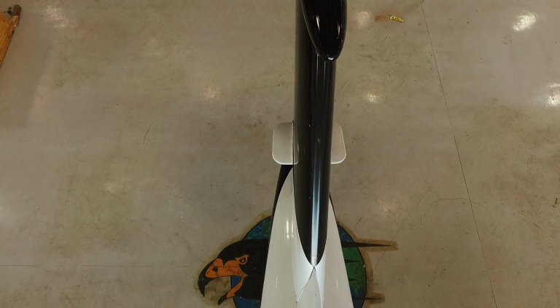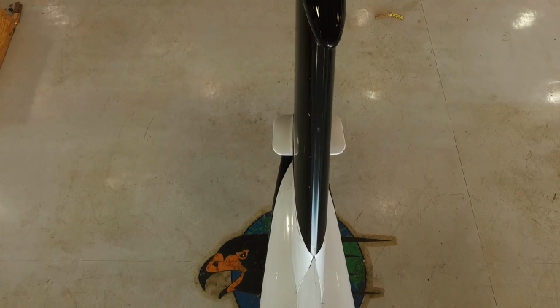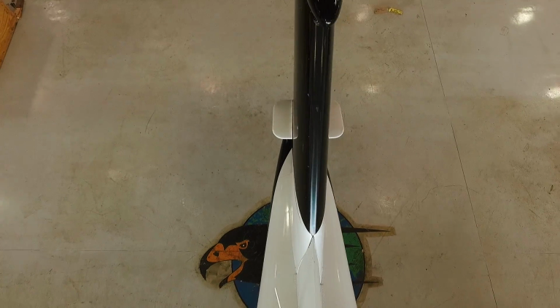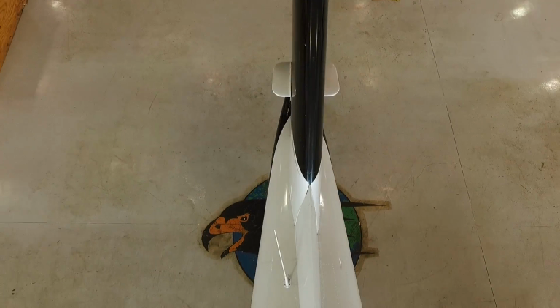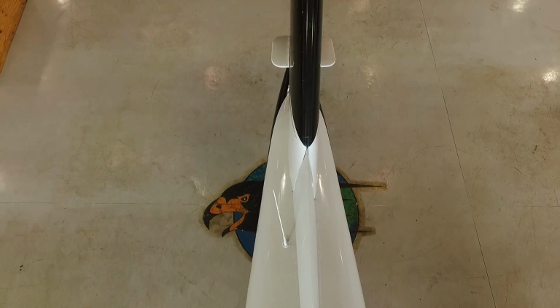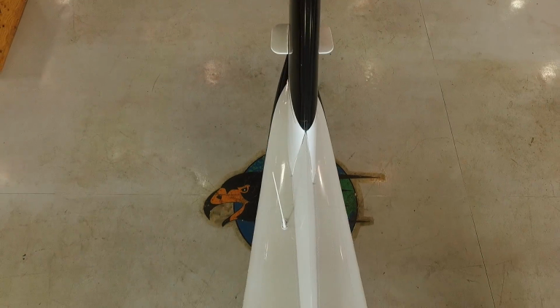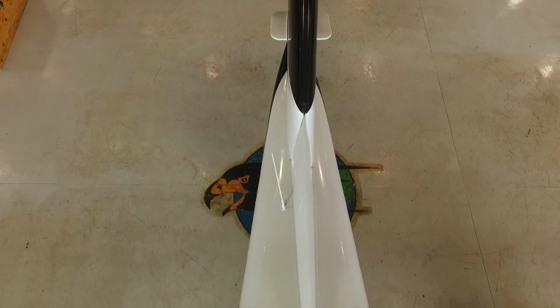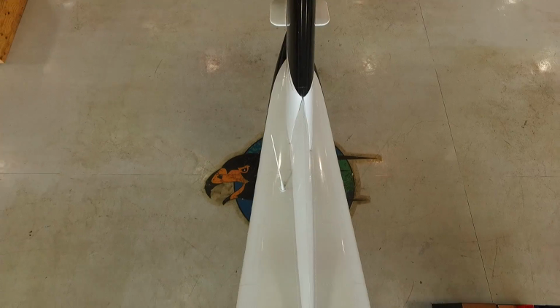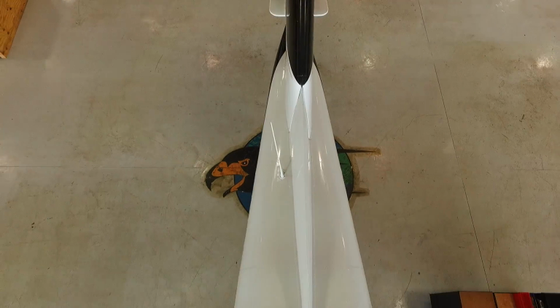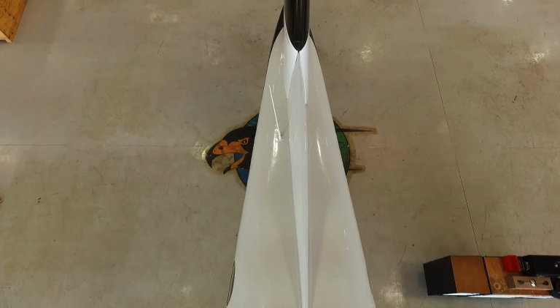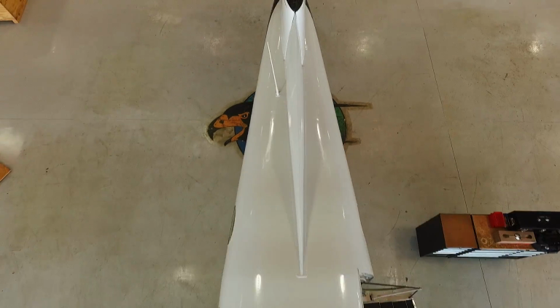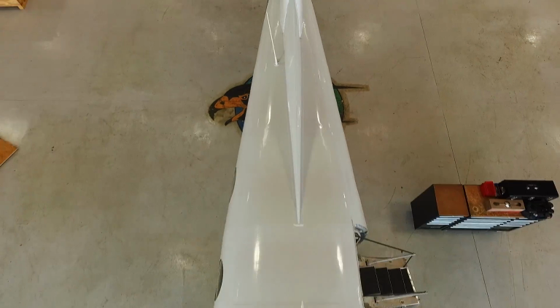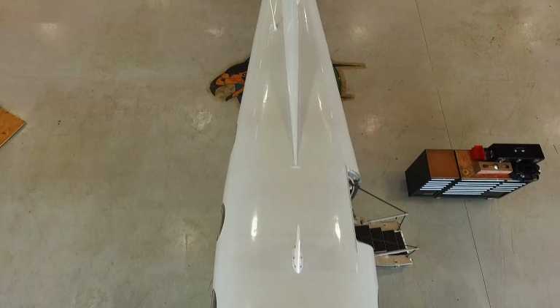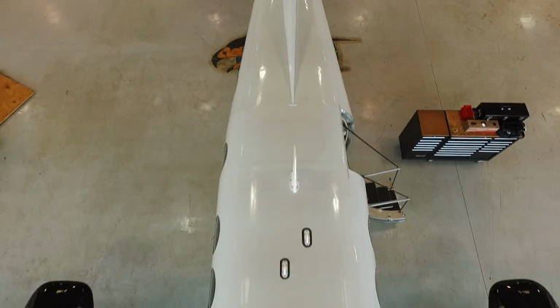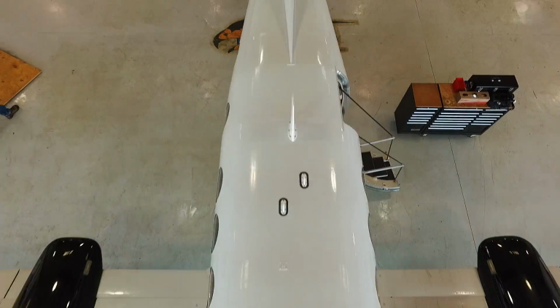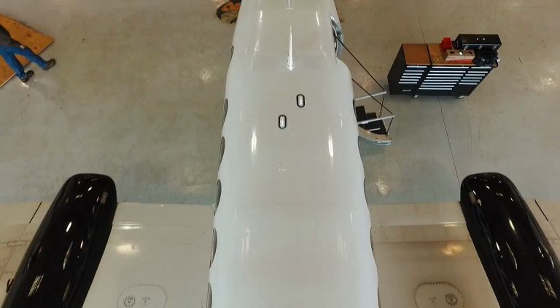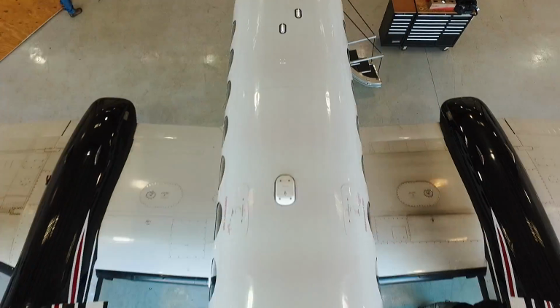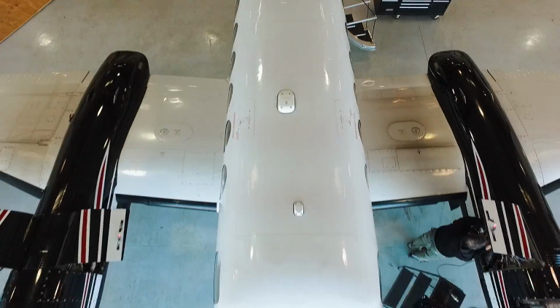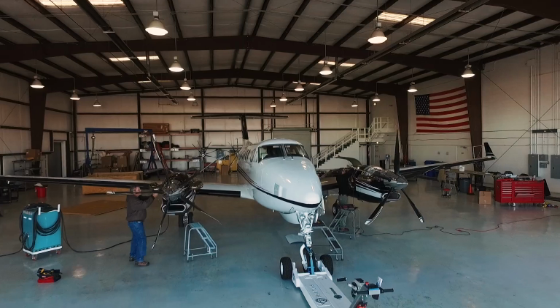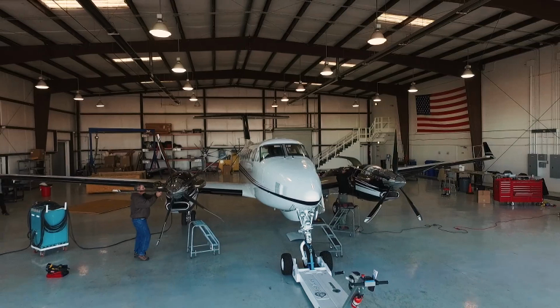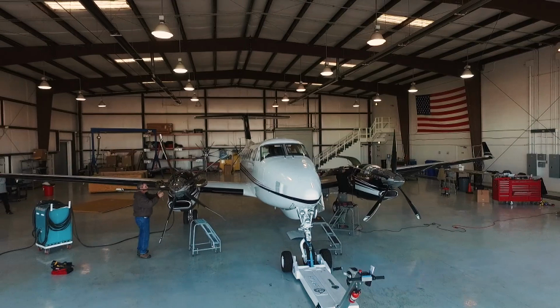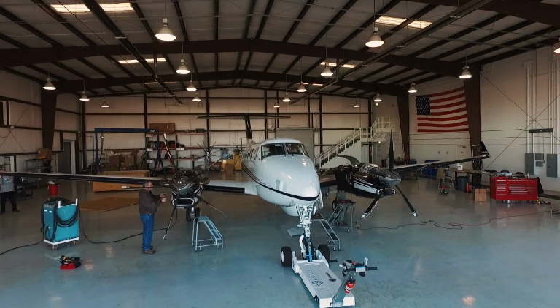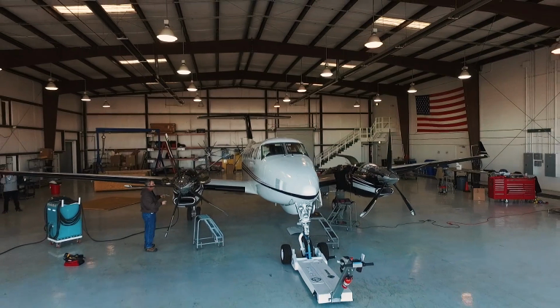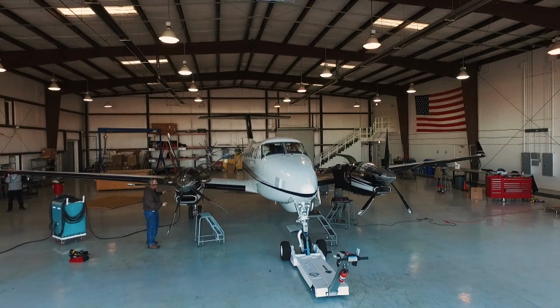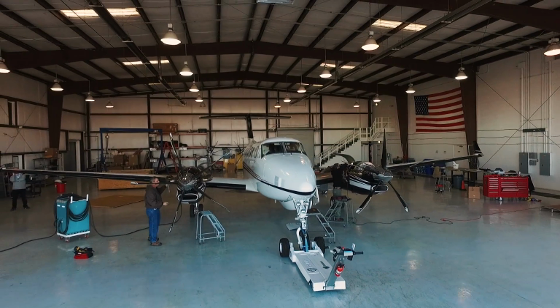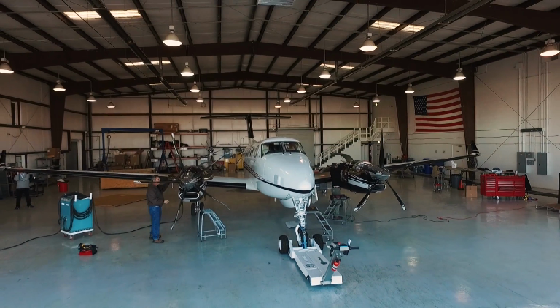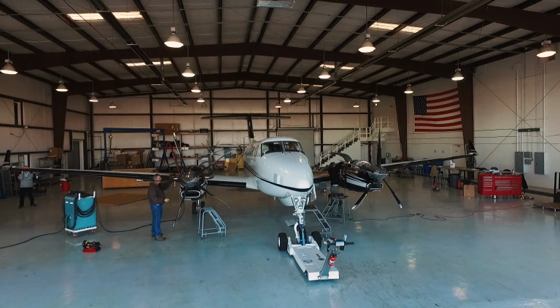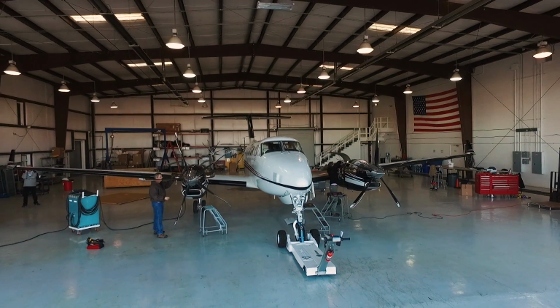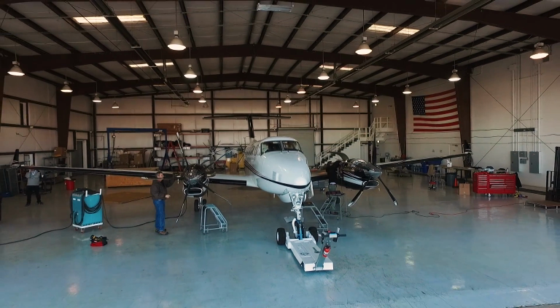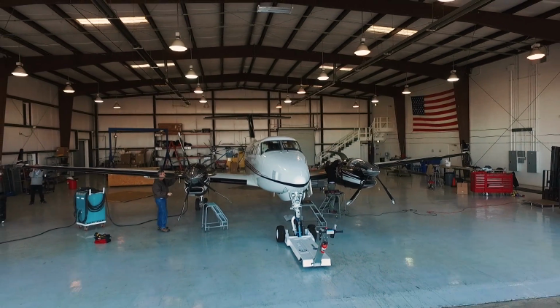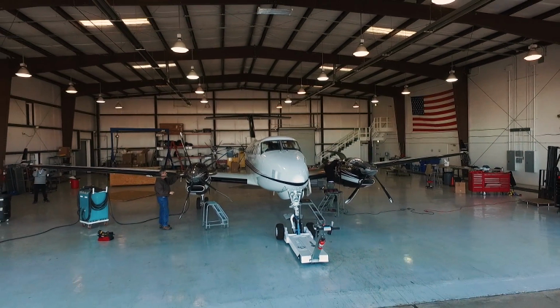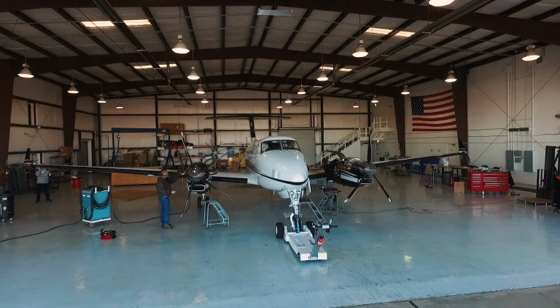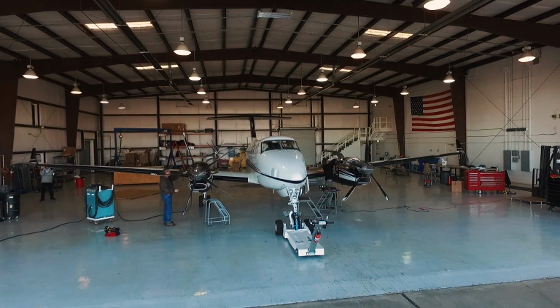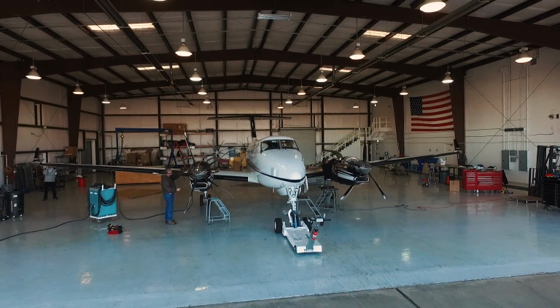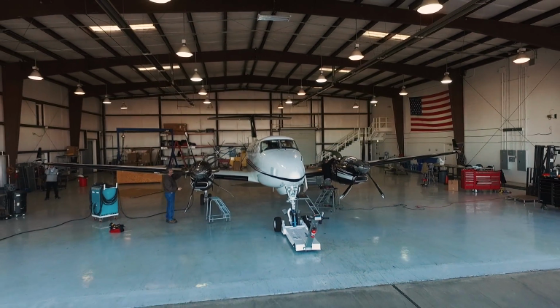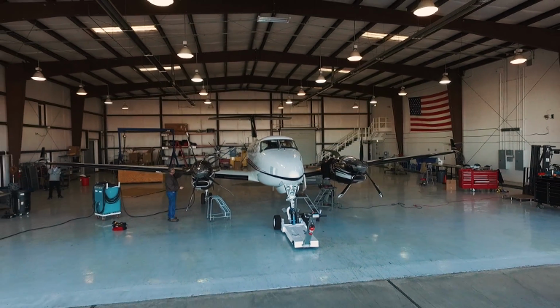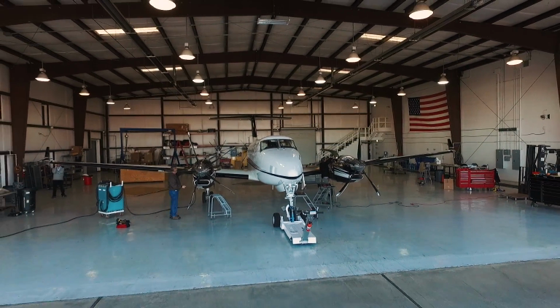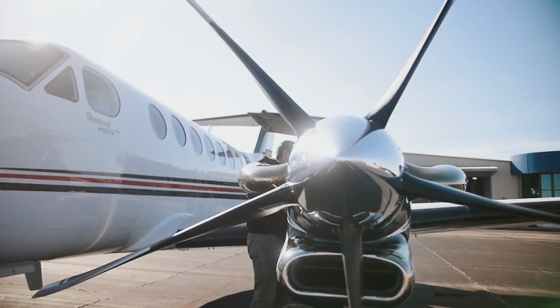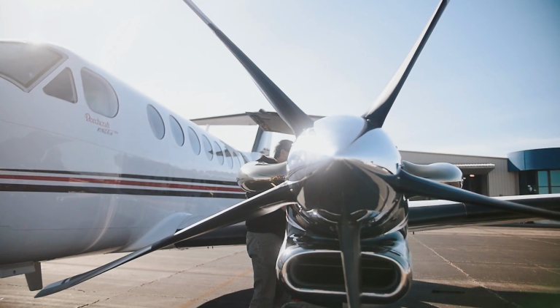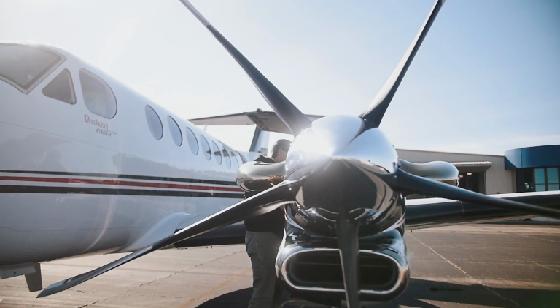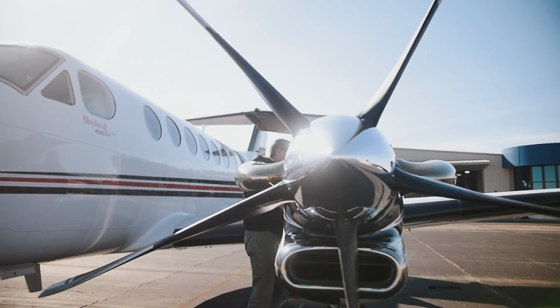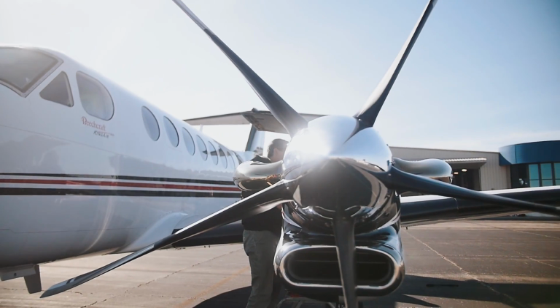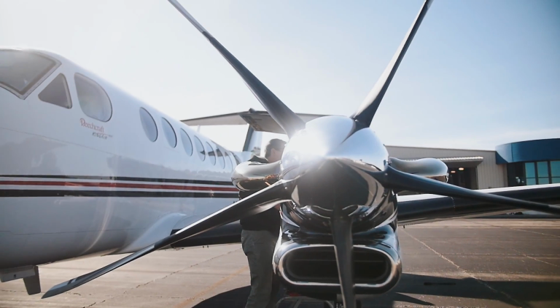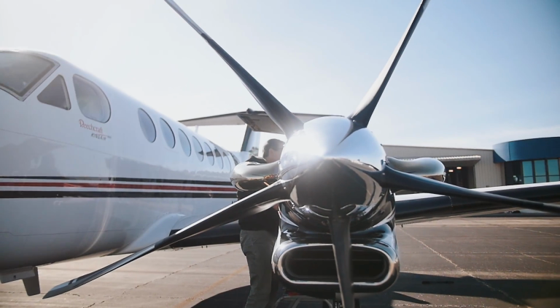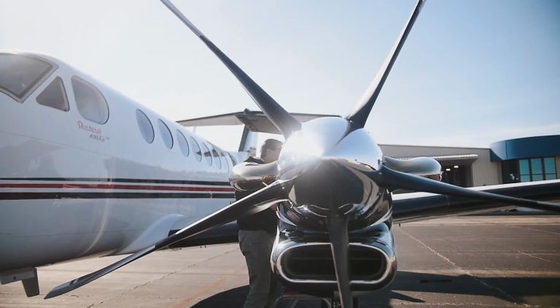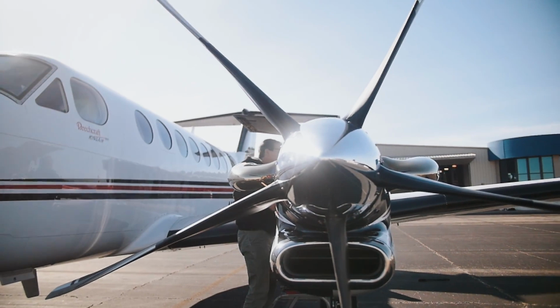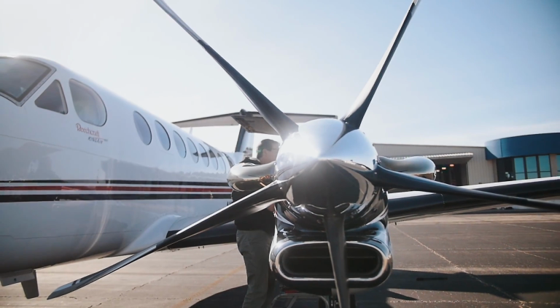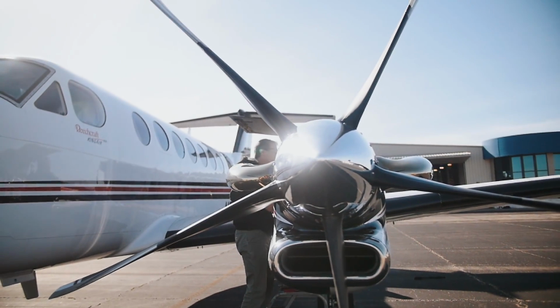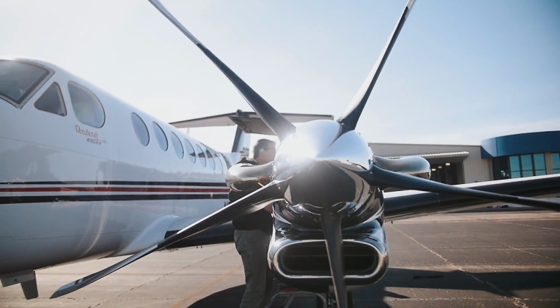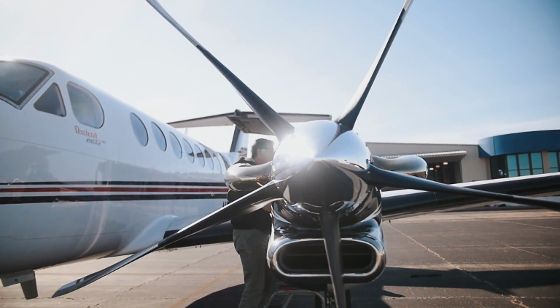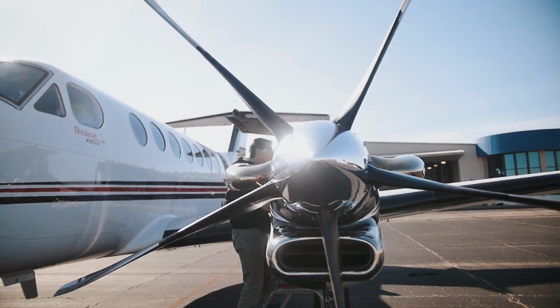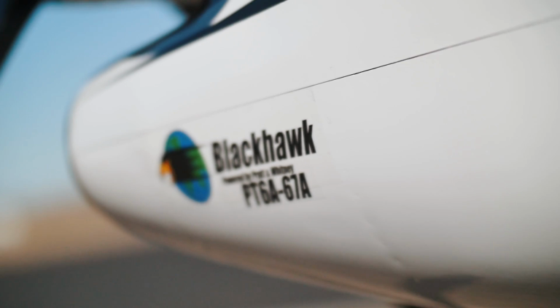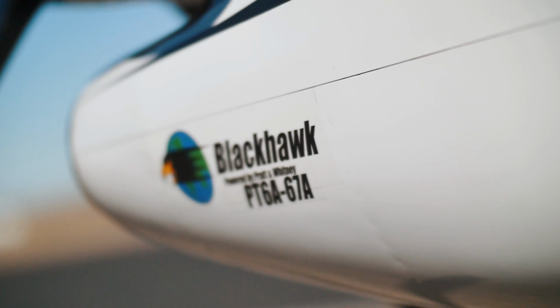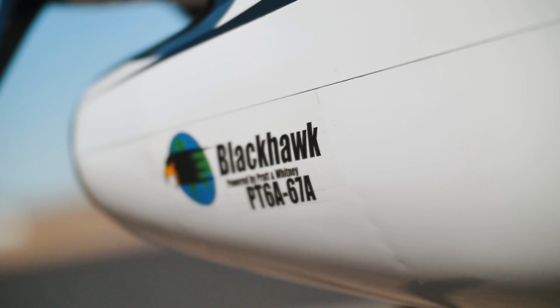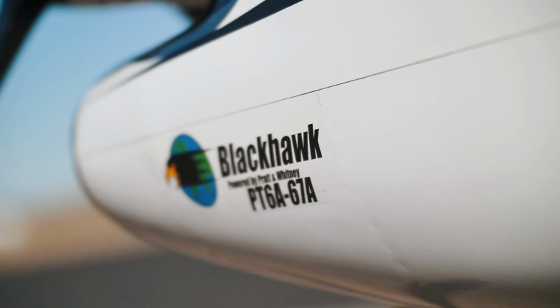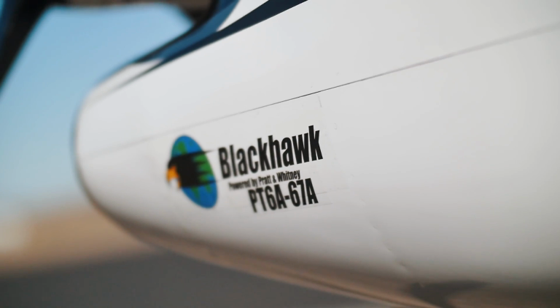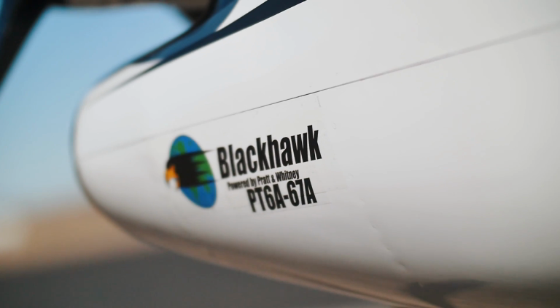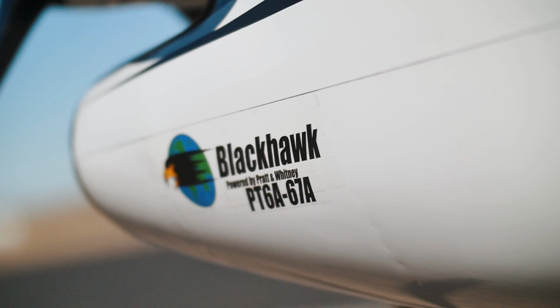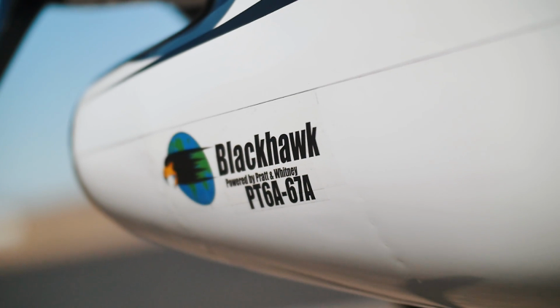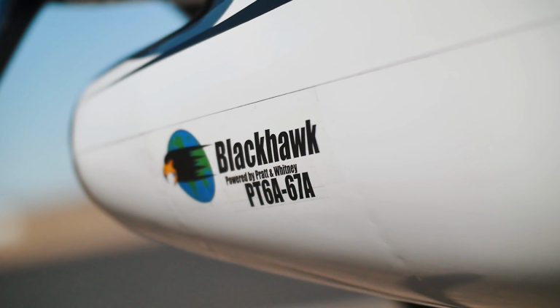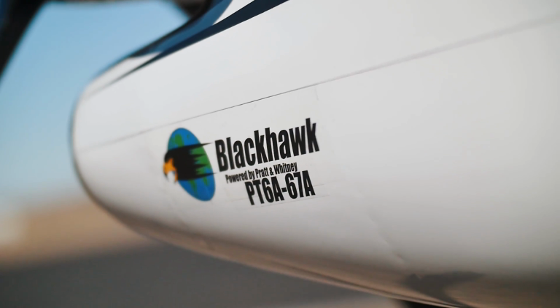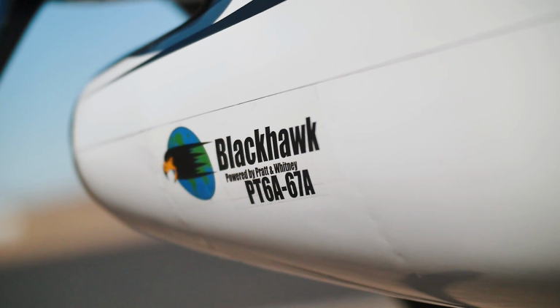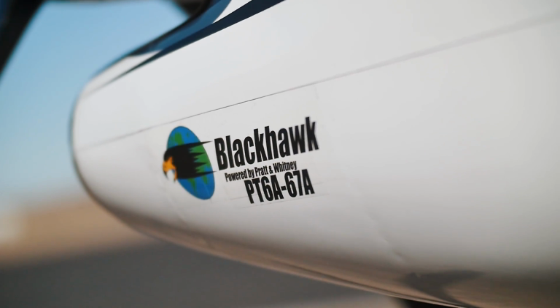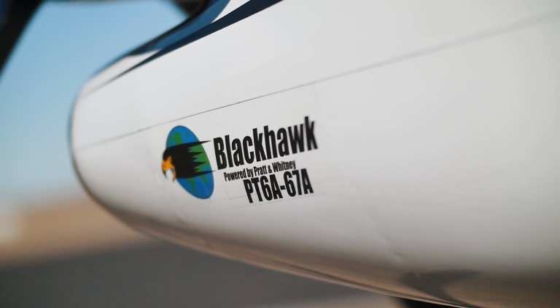Call today to reserve your delivery position. First it was a turboprop, now it's a Blackhawk.